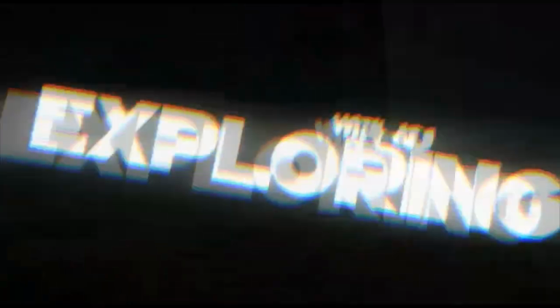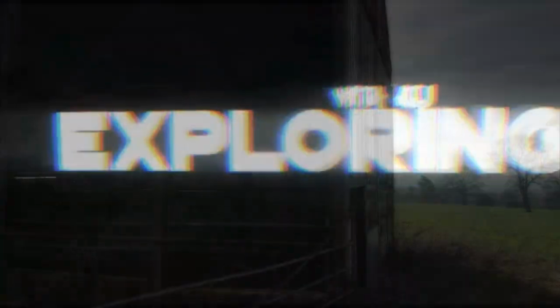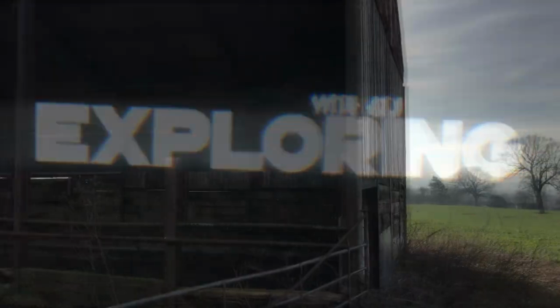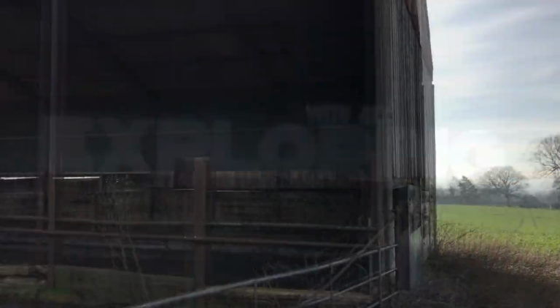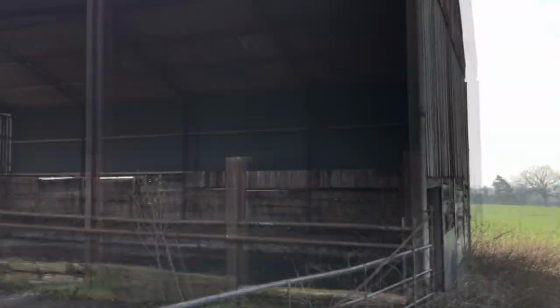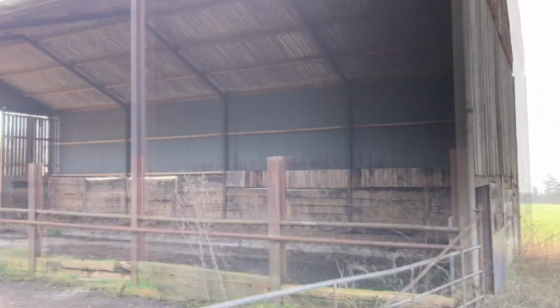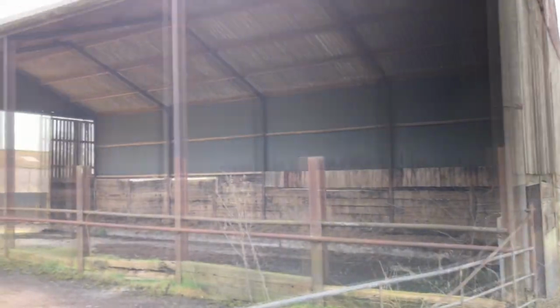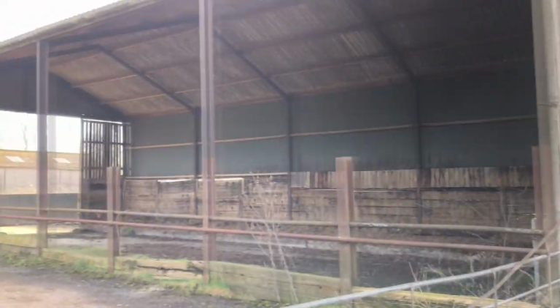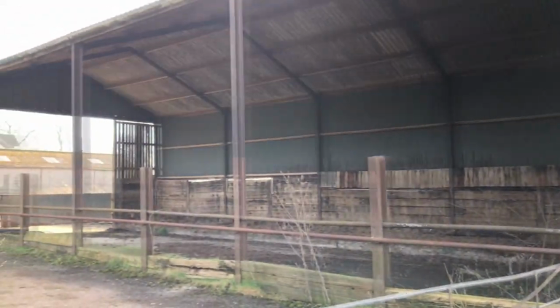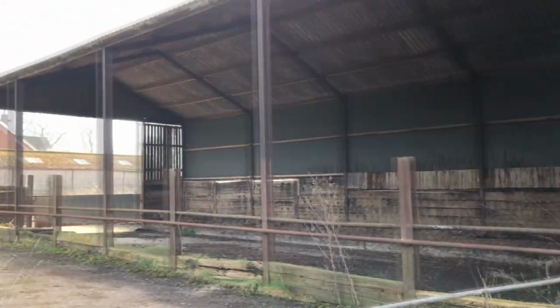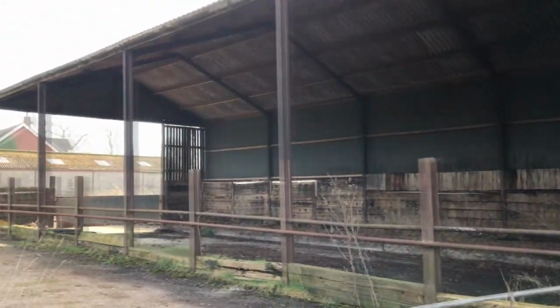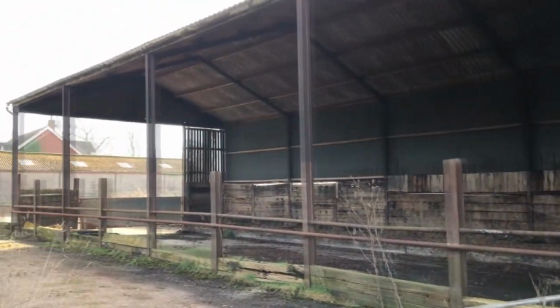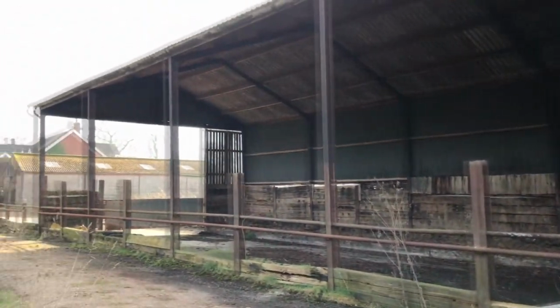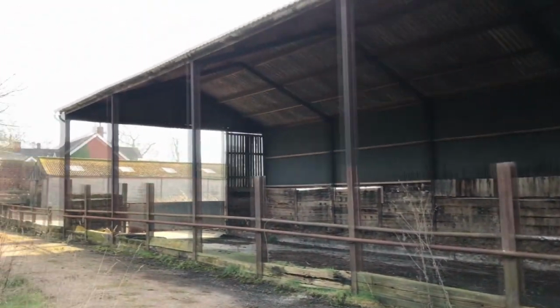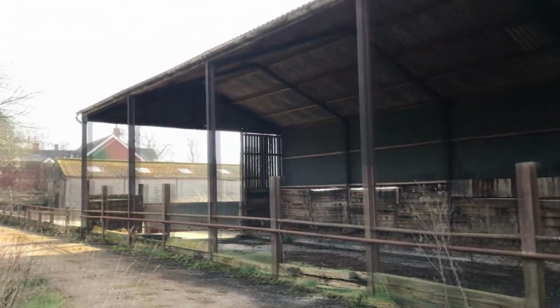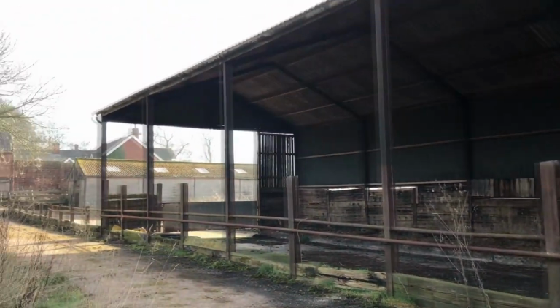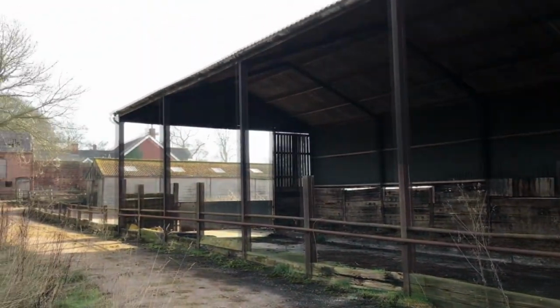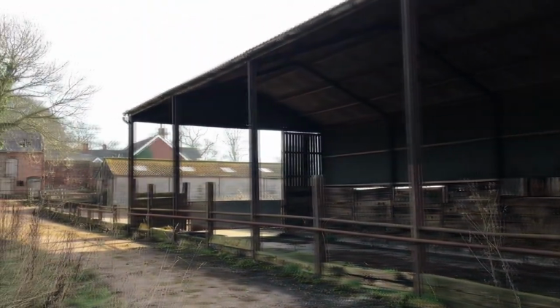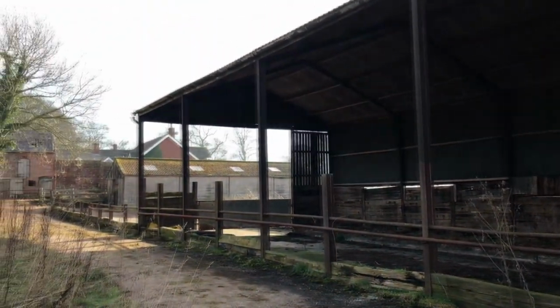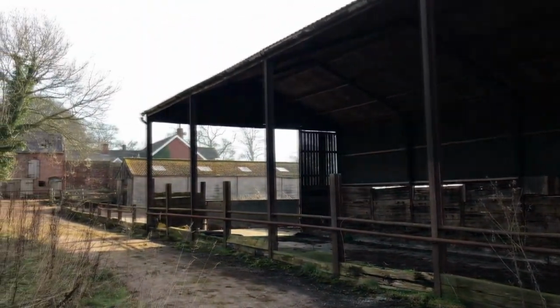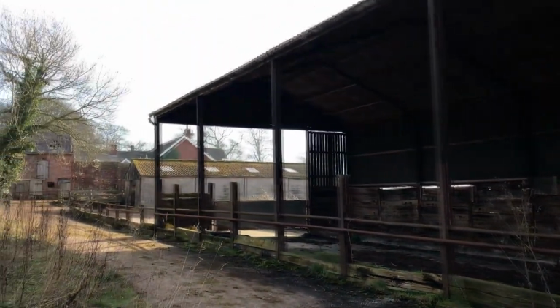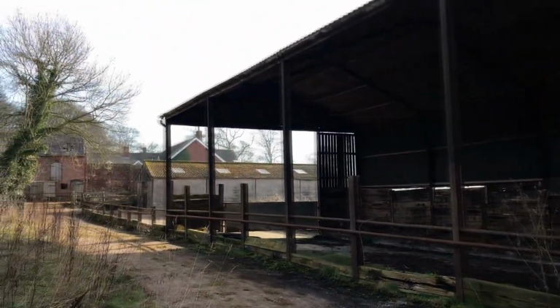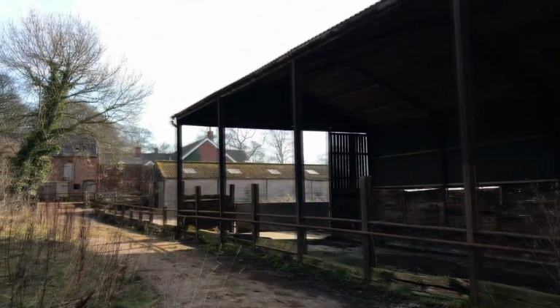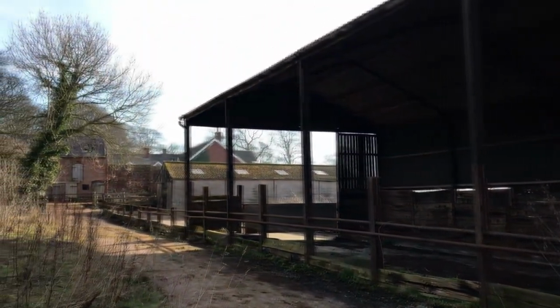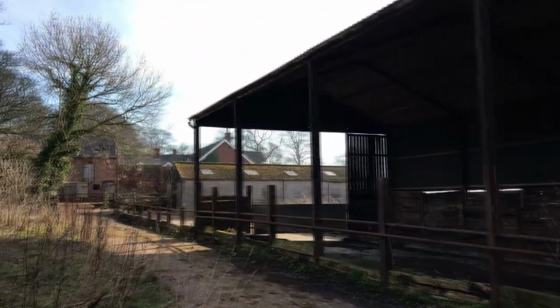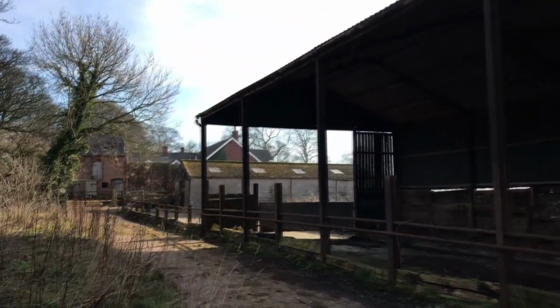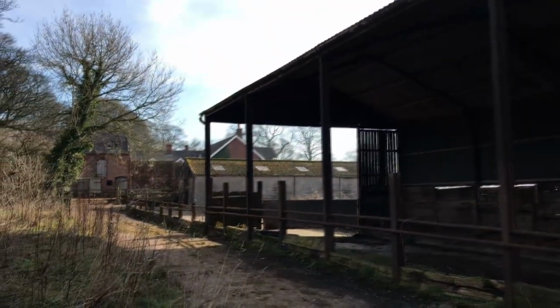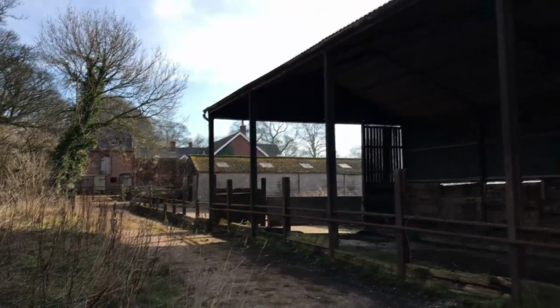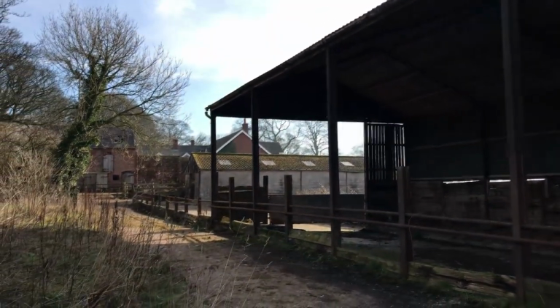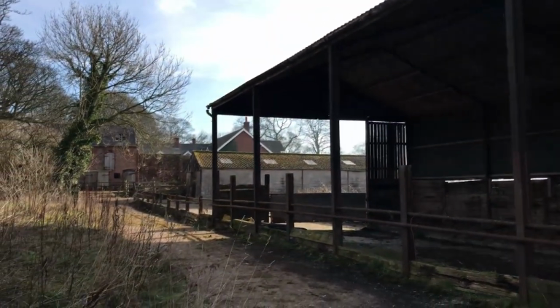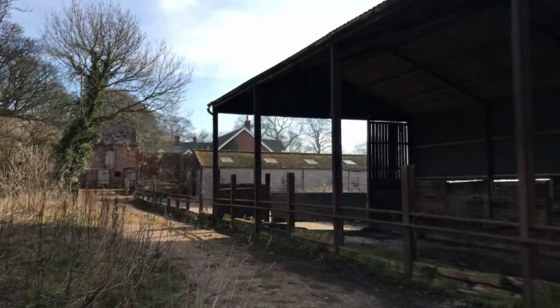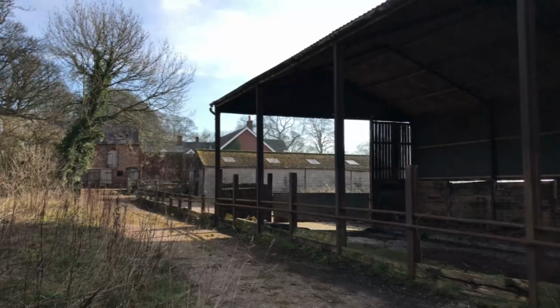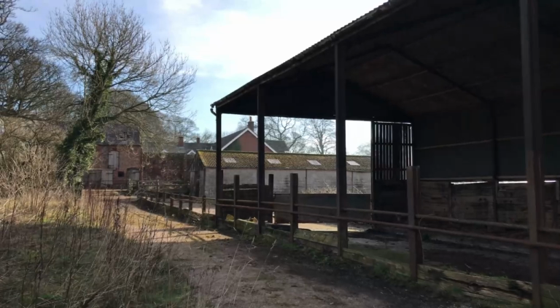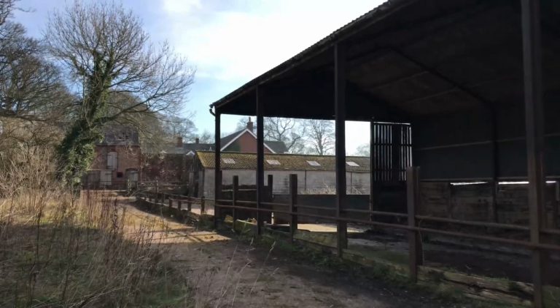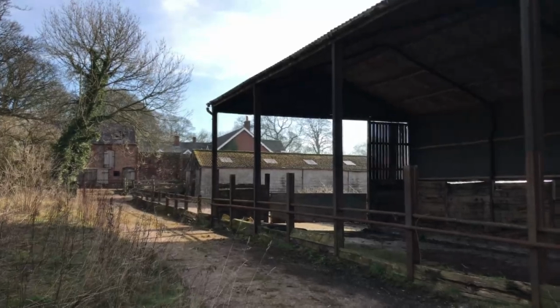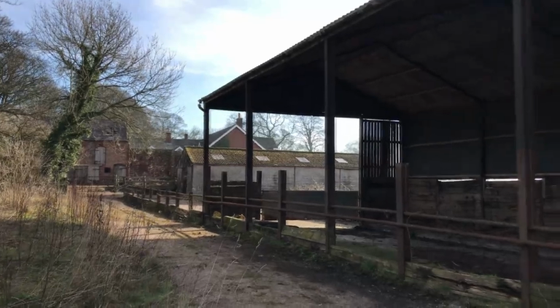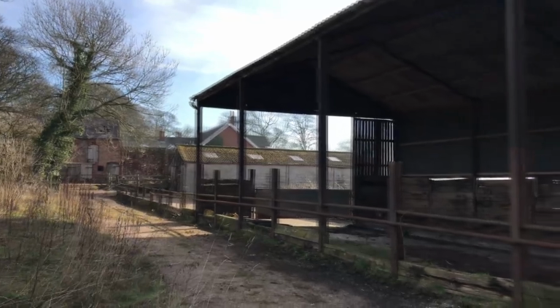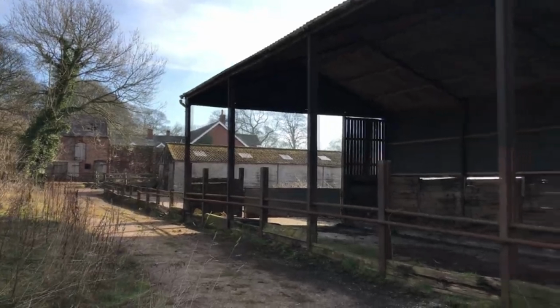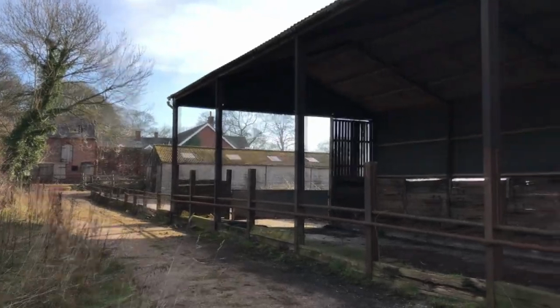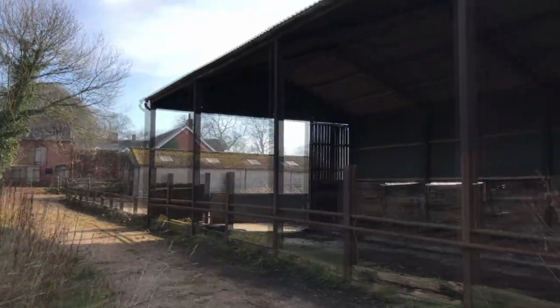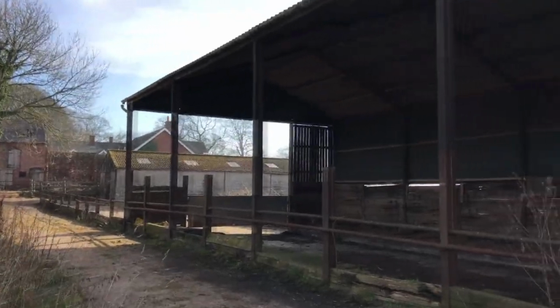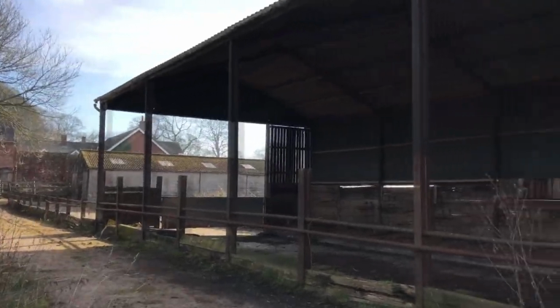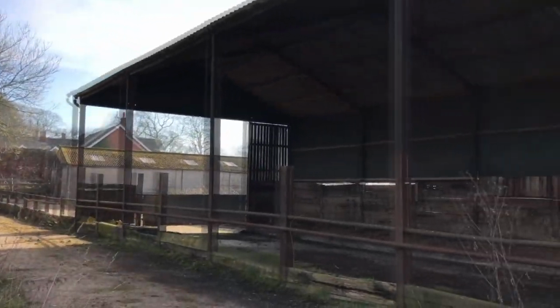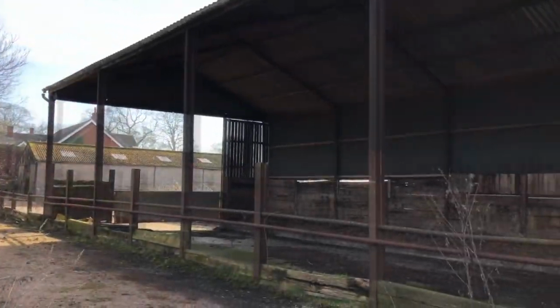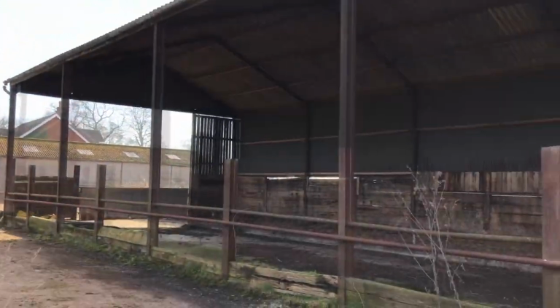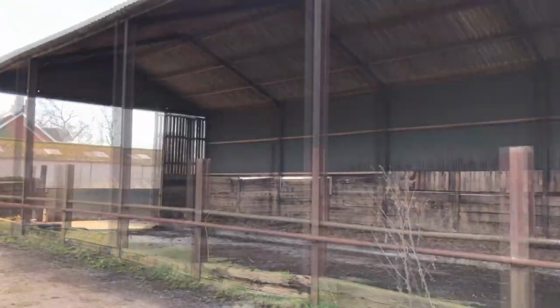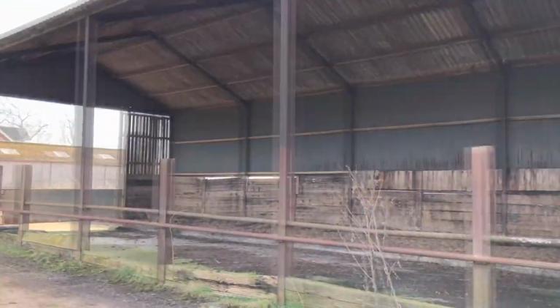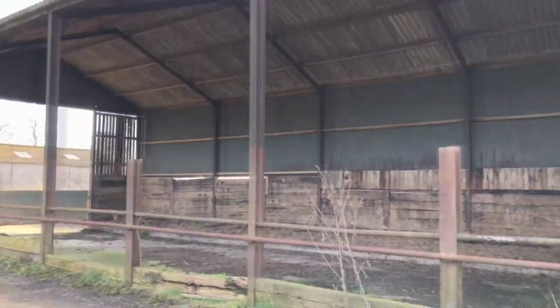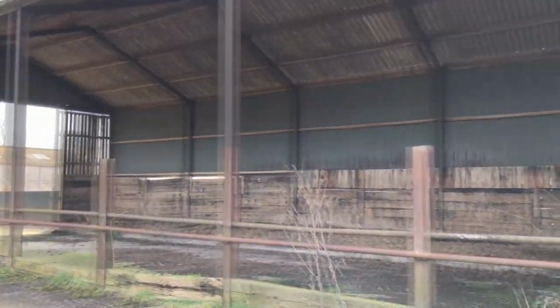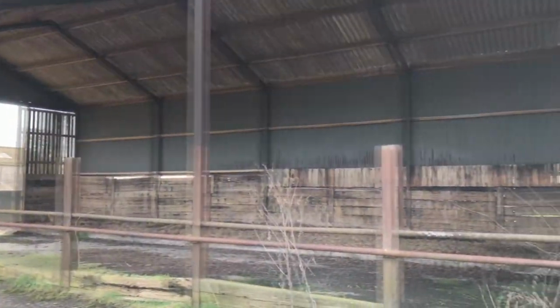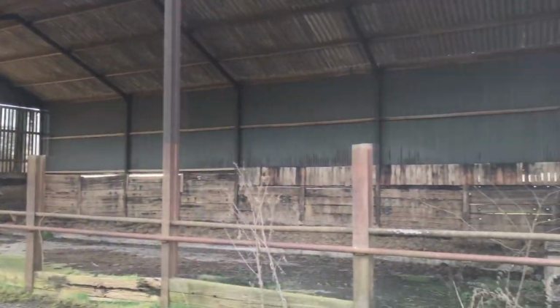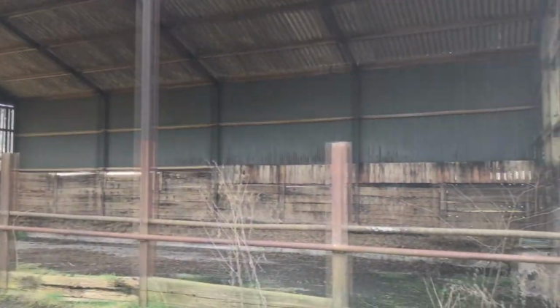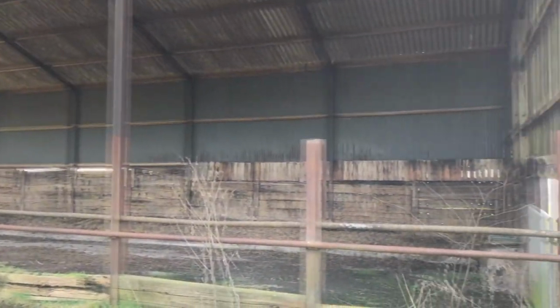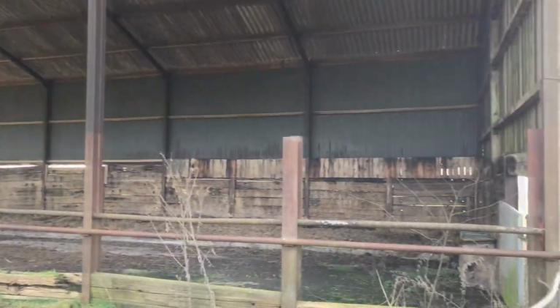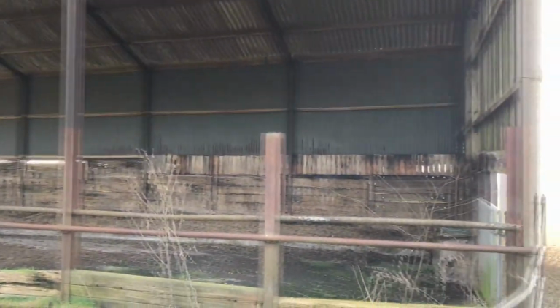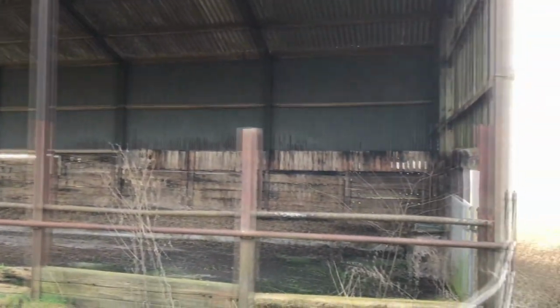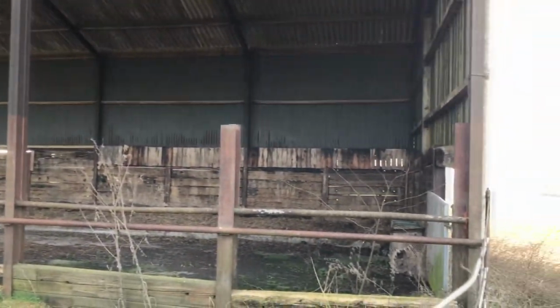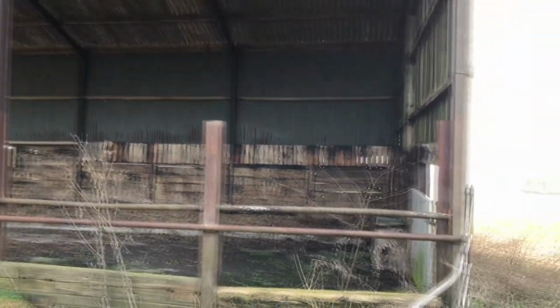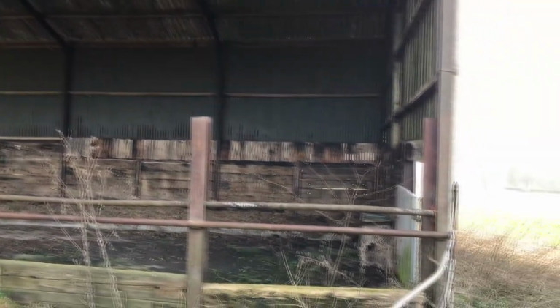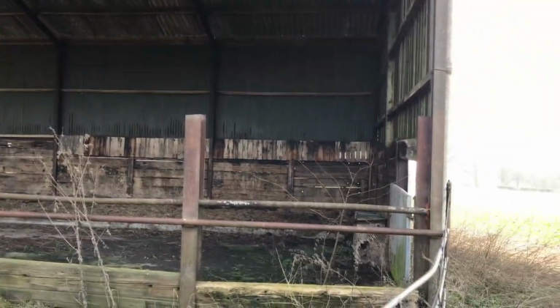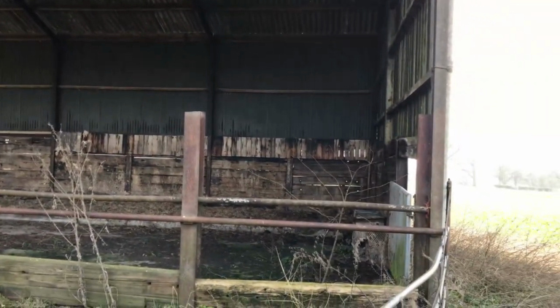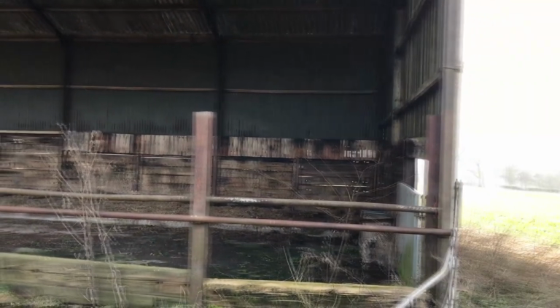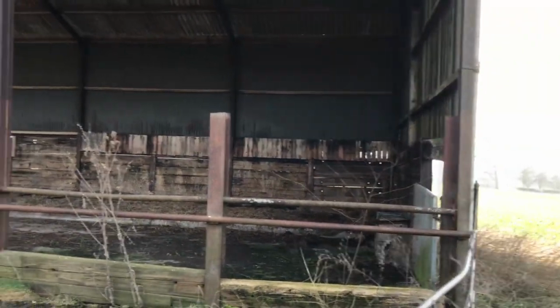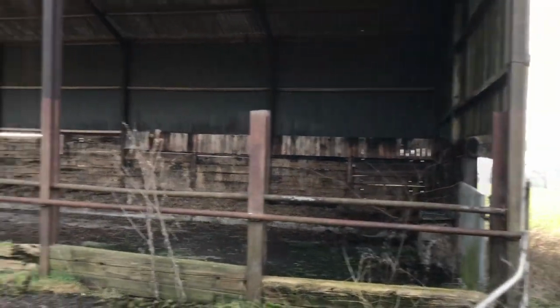Hey guys, Tom from Exploring with ATJ here. So today I have come to some abandoned farm buildings I've just found.